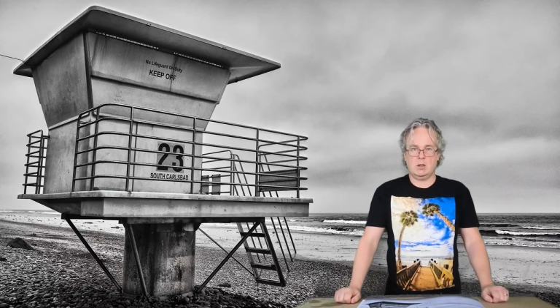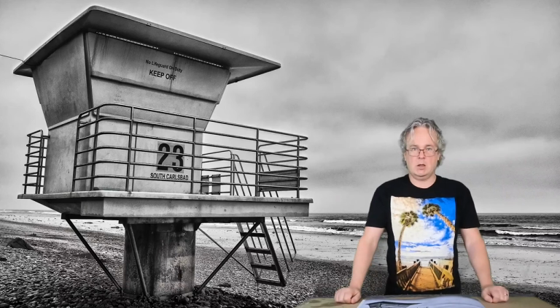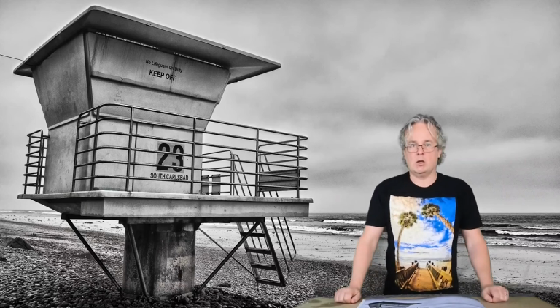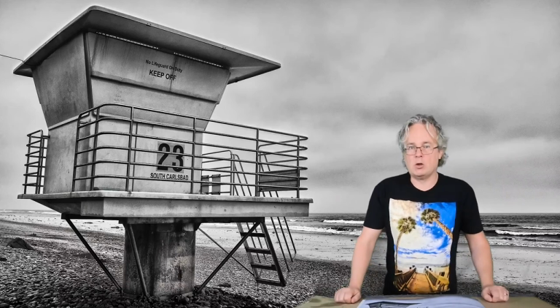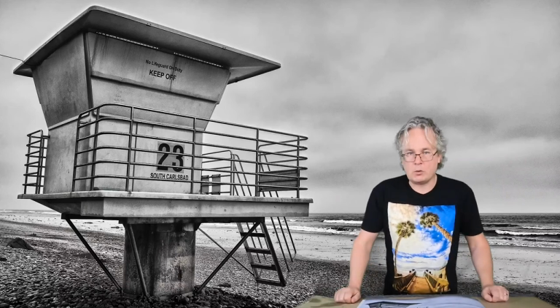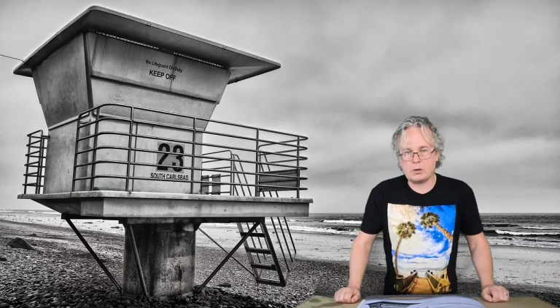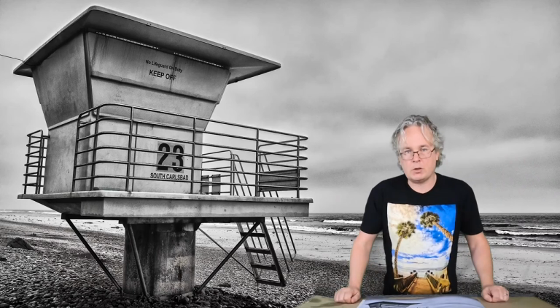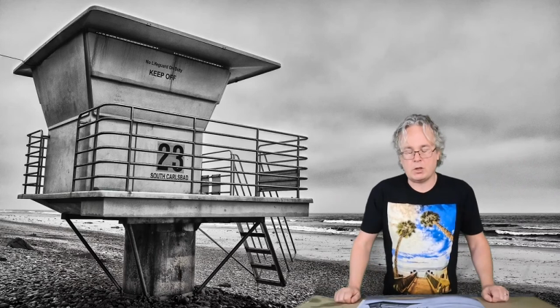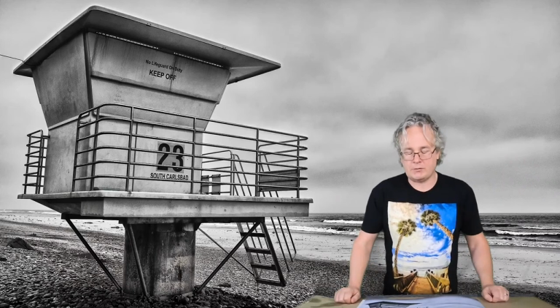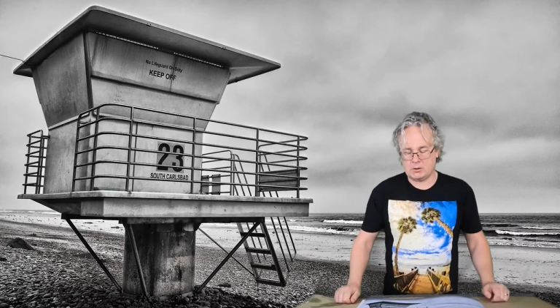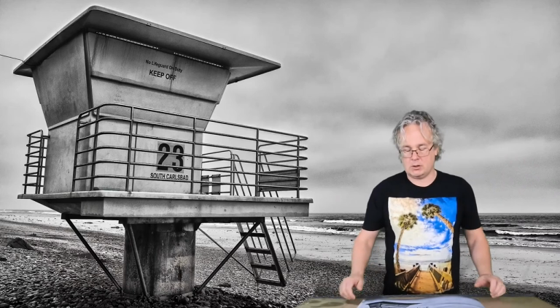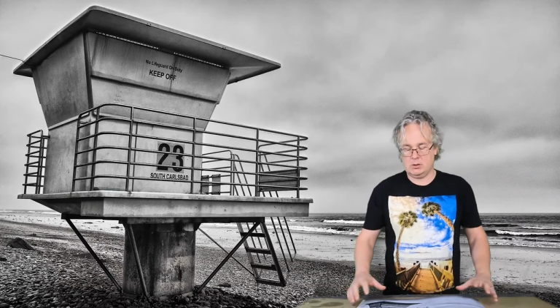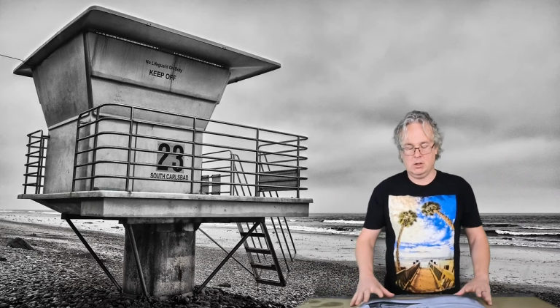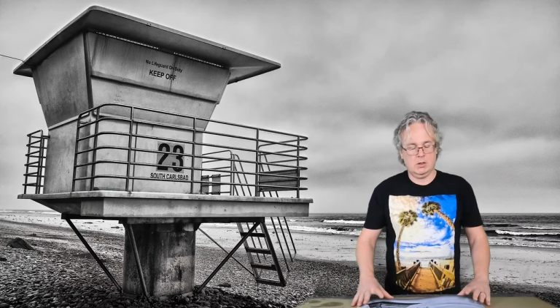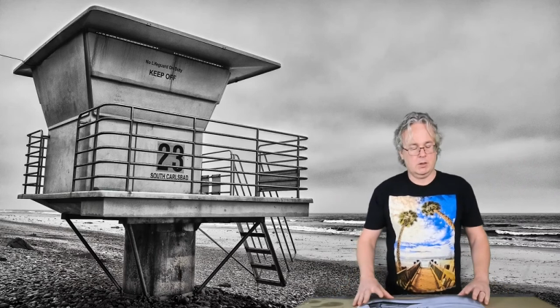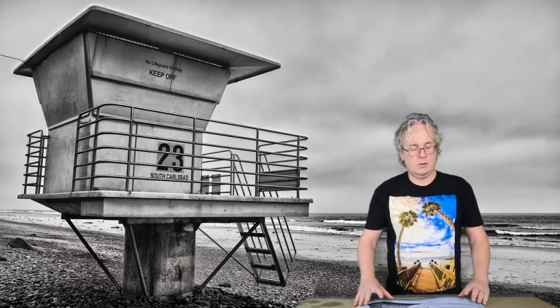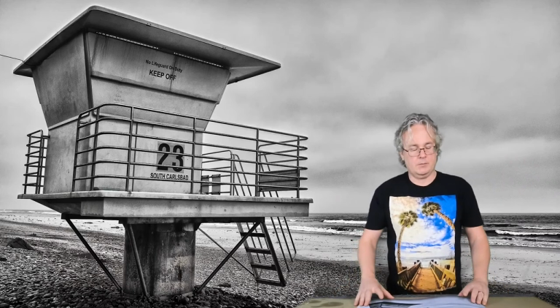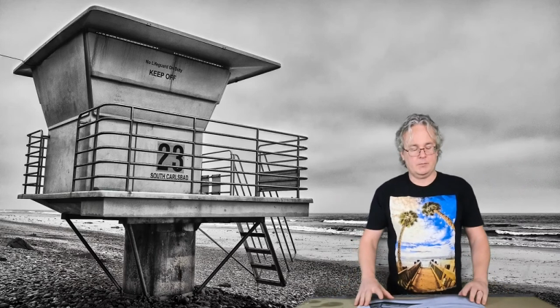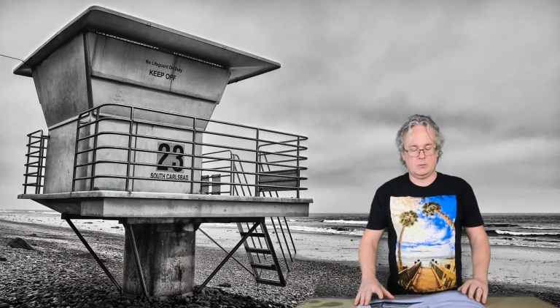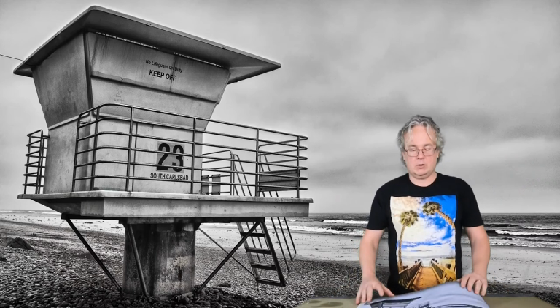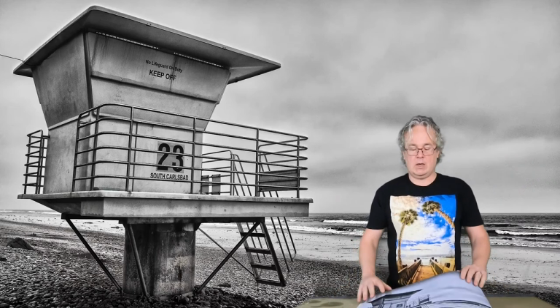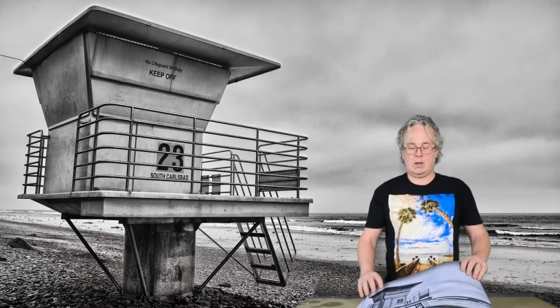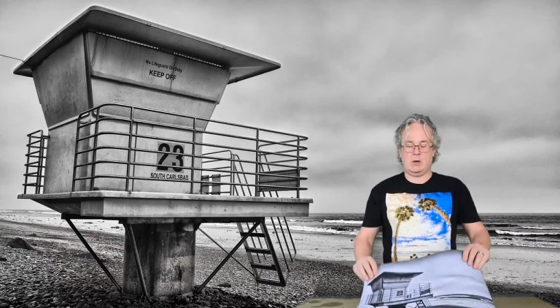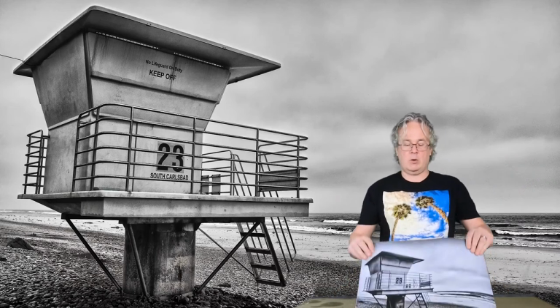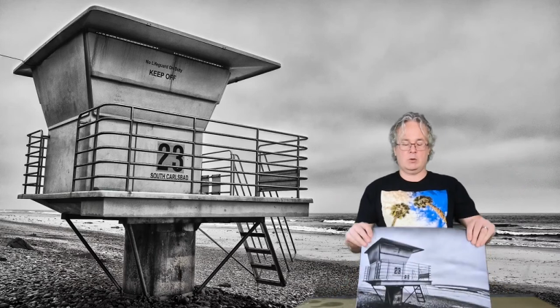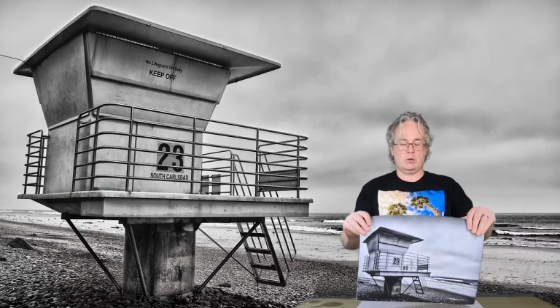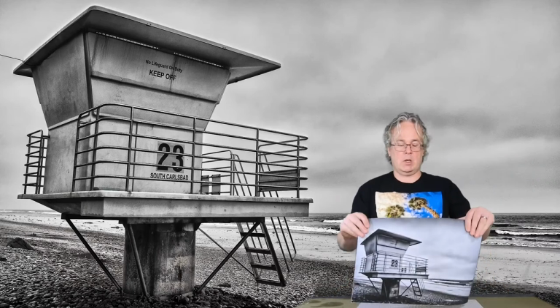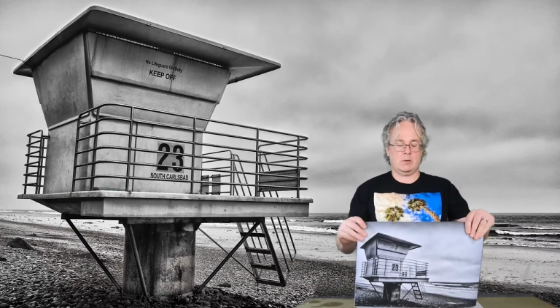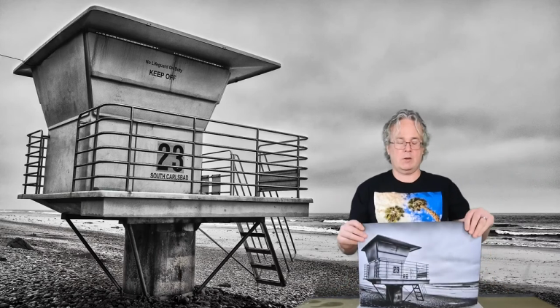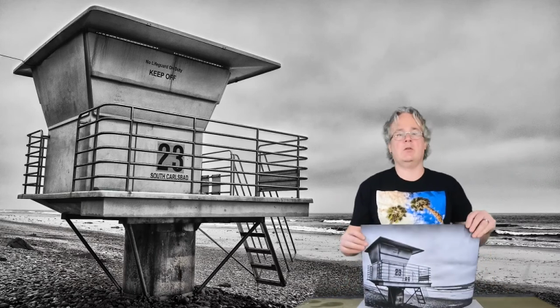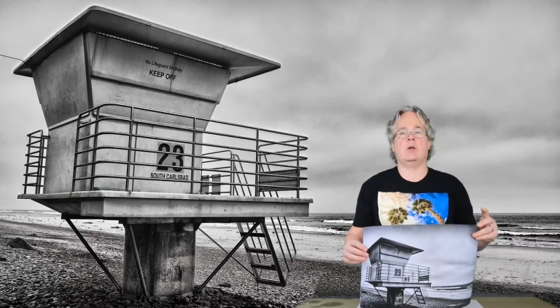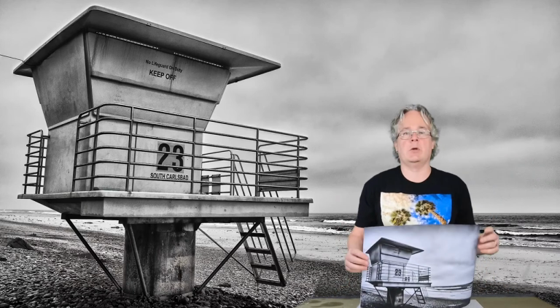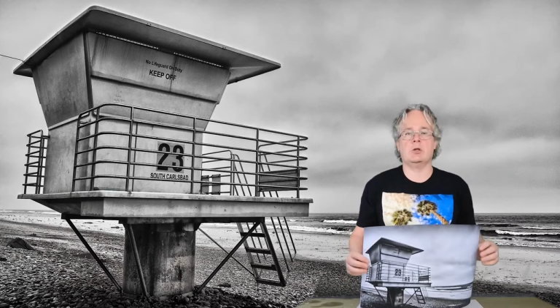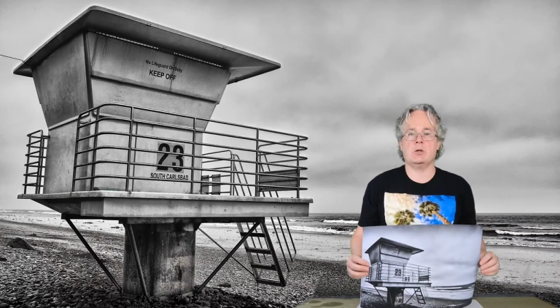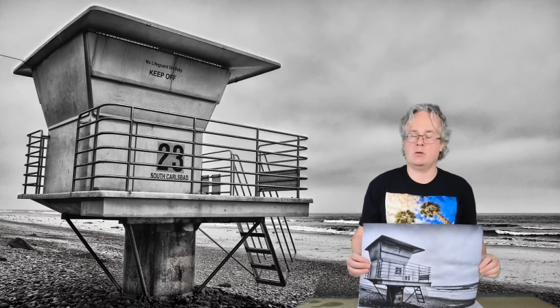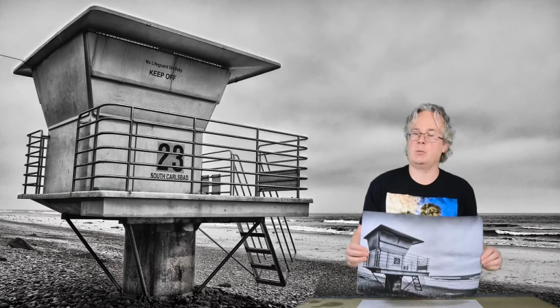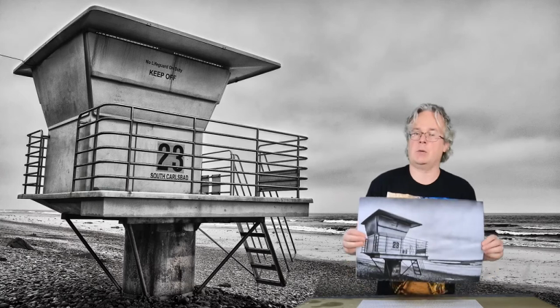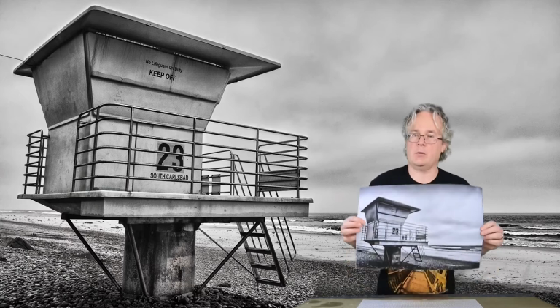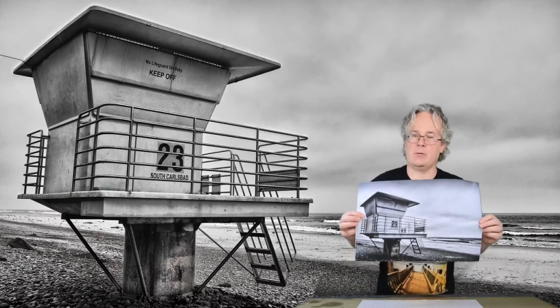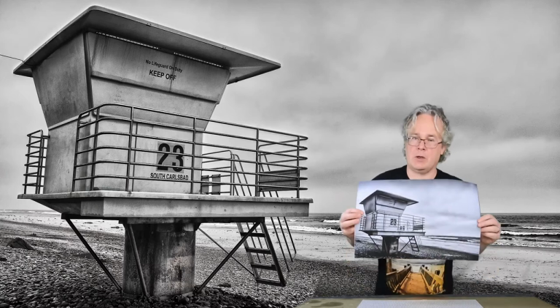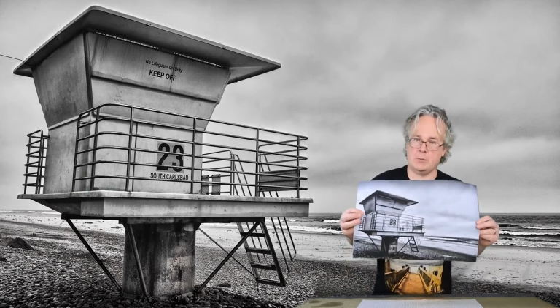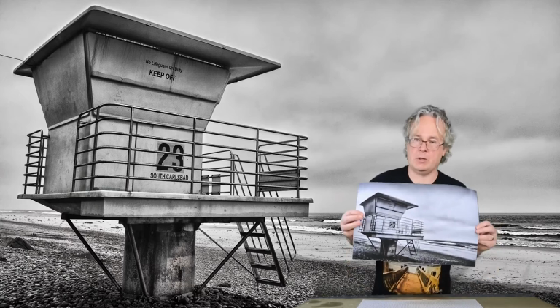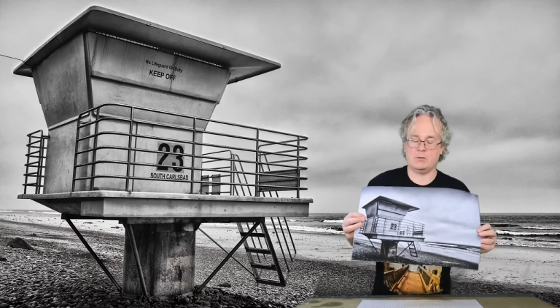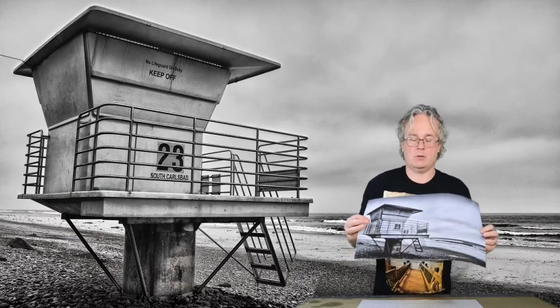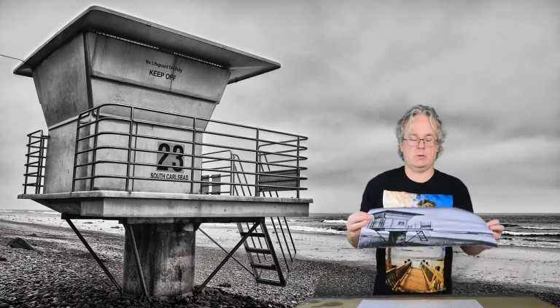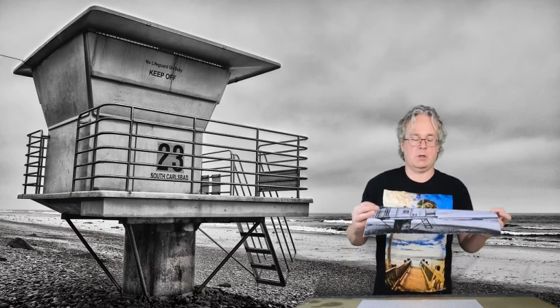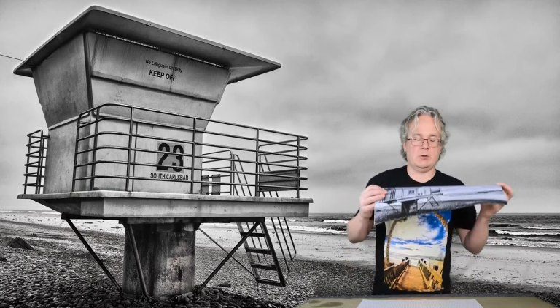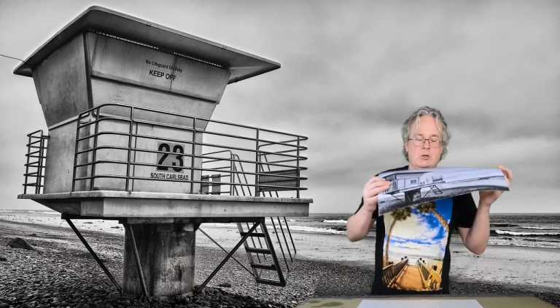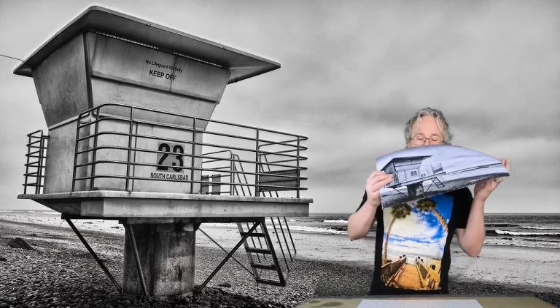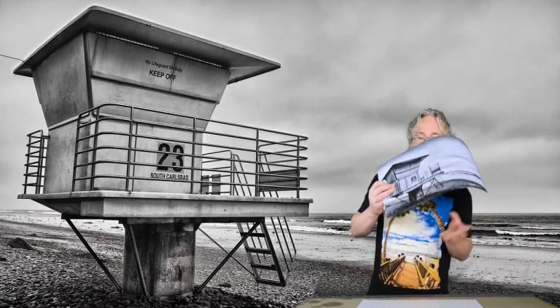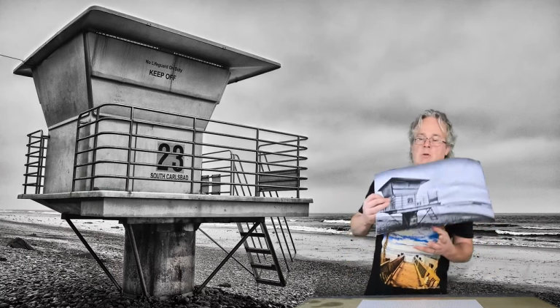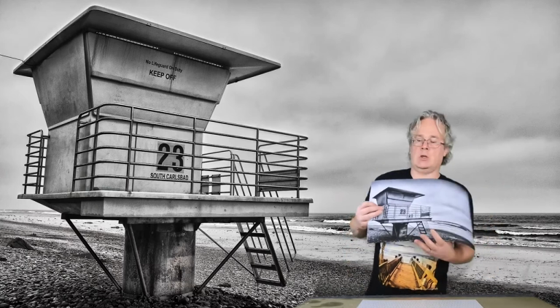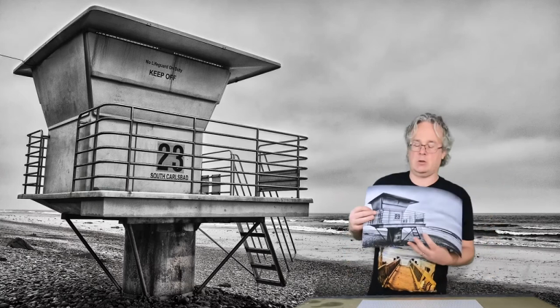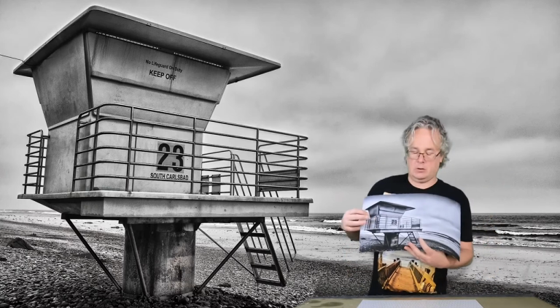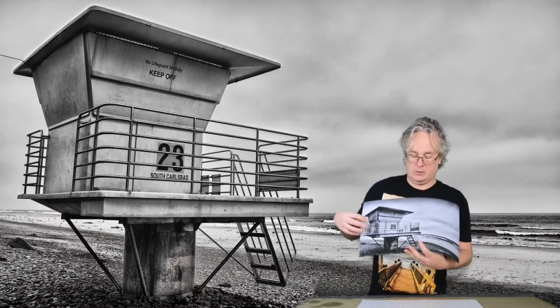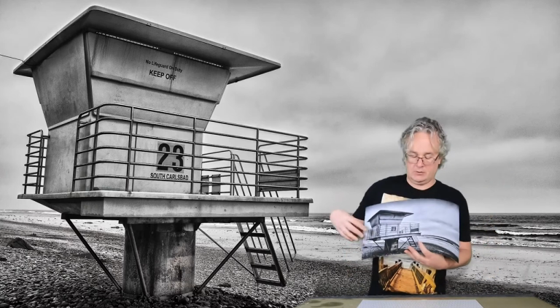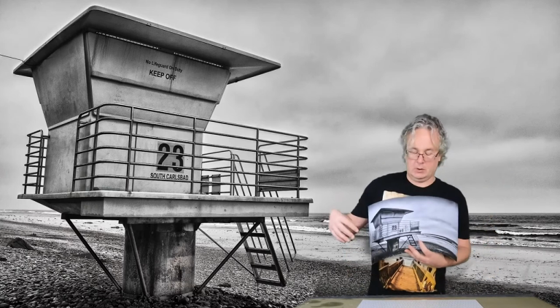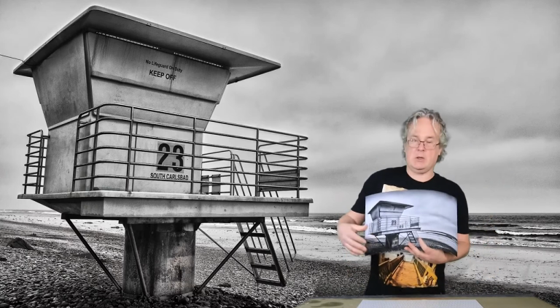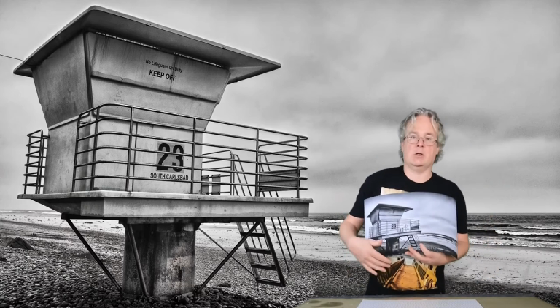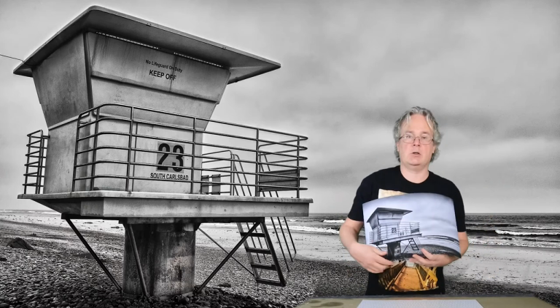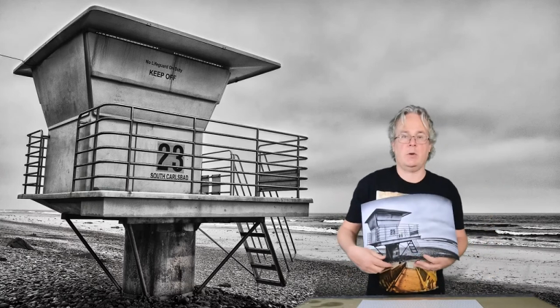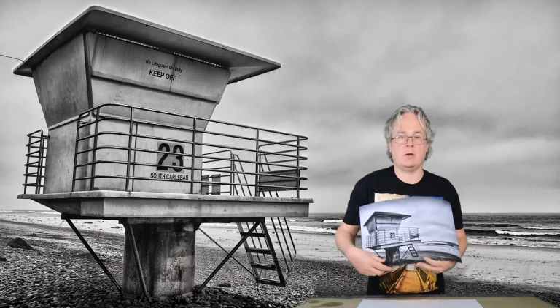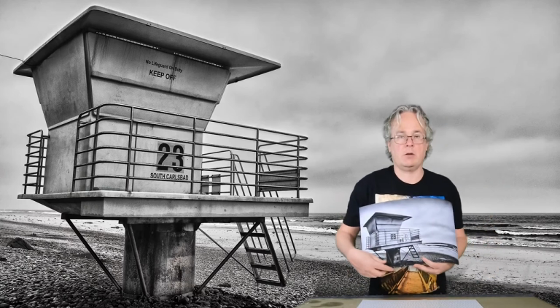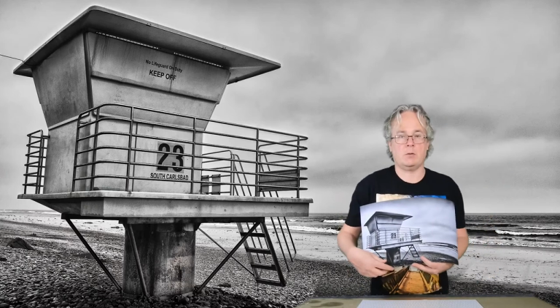Hello, Roy Kirchhoffs here. Today I want to color this image. This is probably one of my best-known images, which I call See Me at 23.